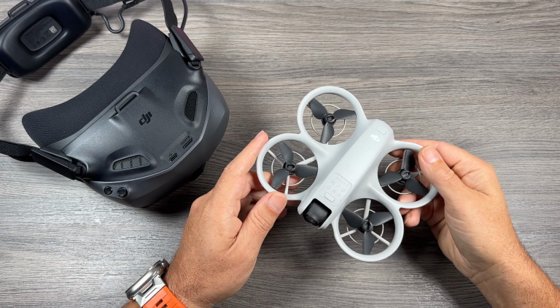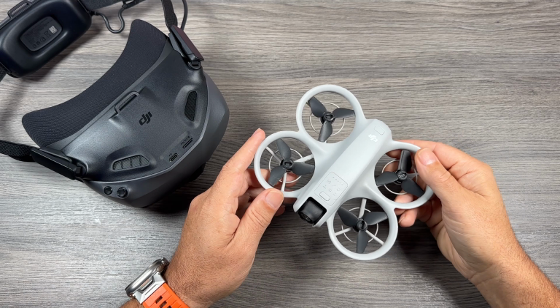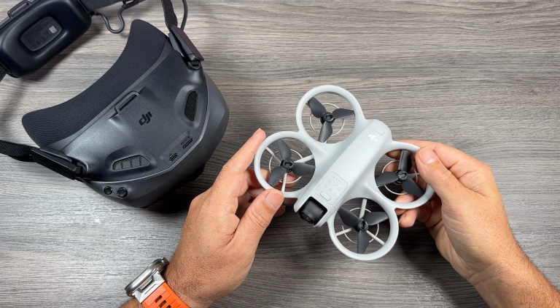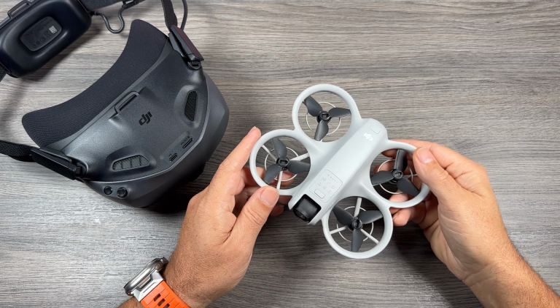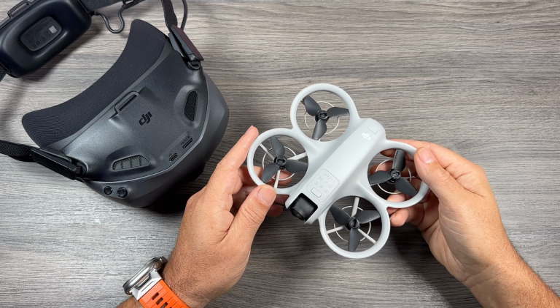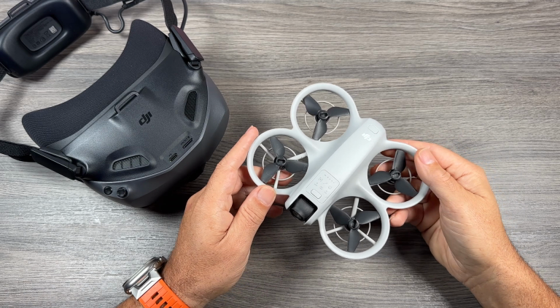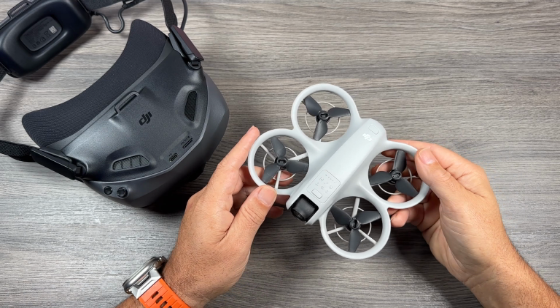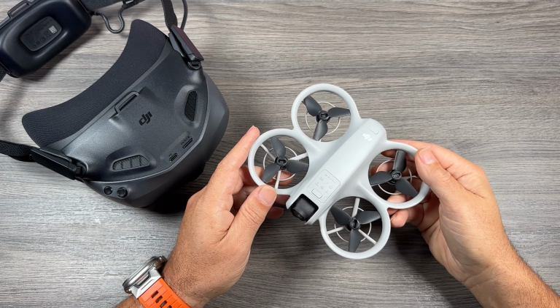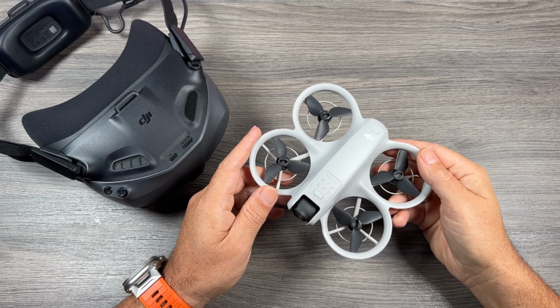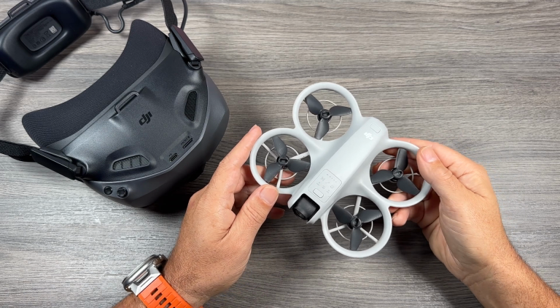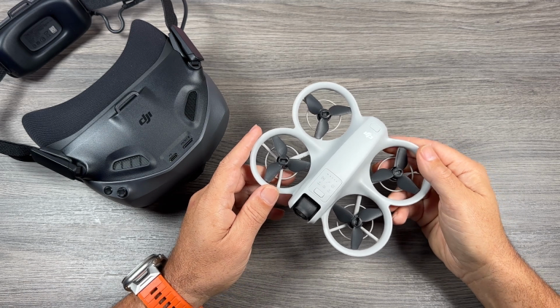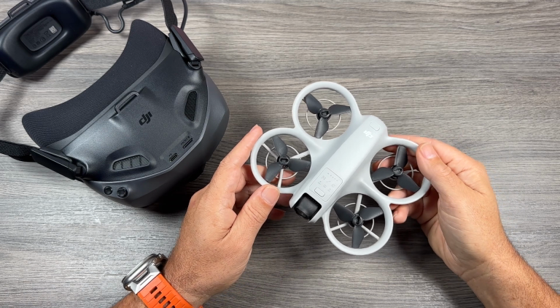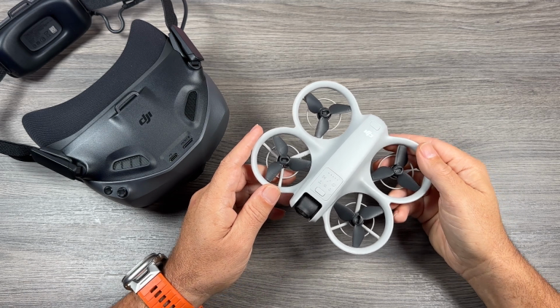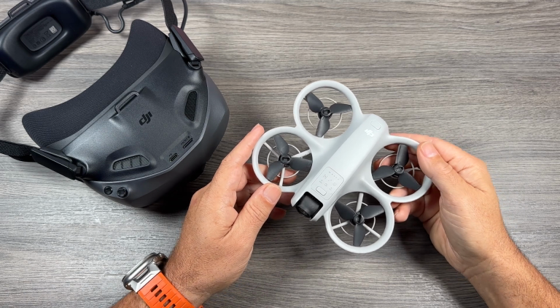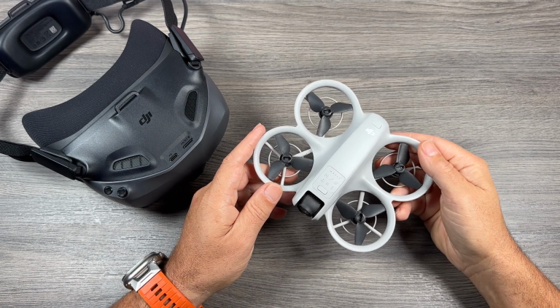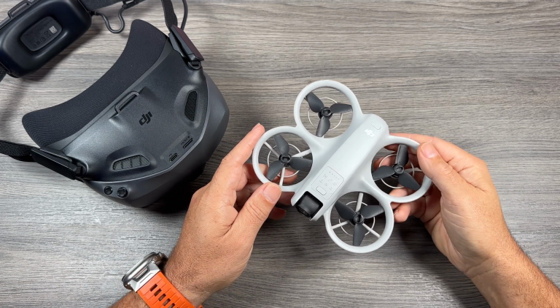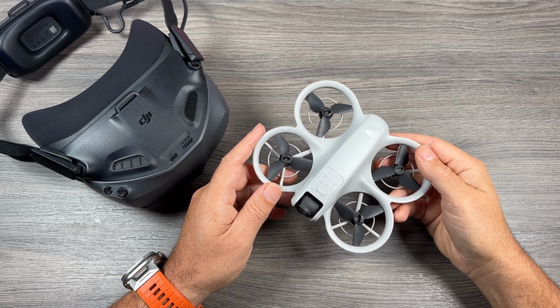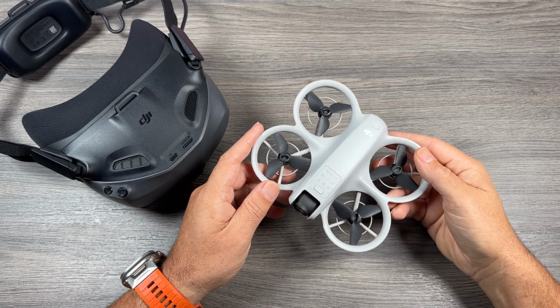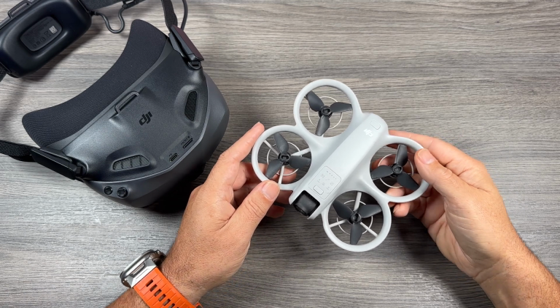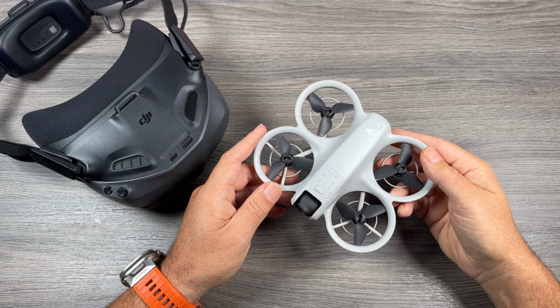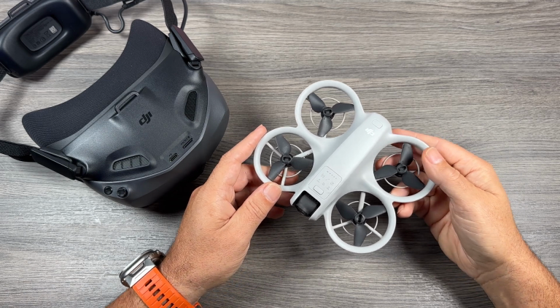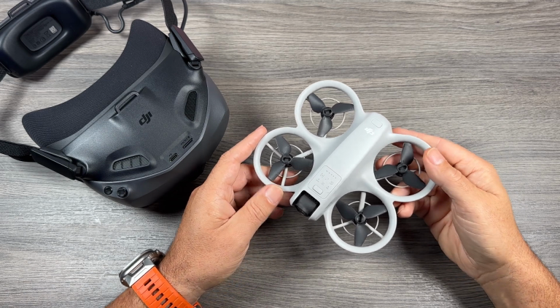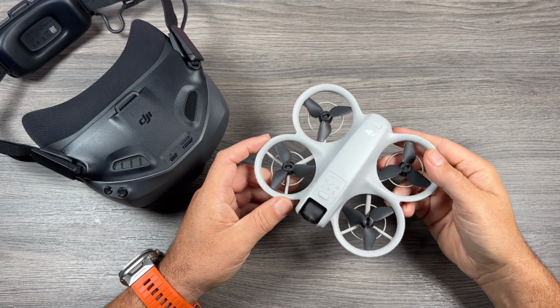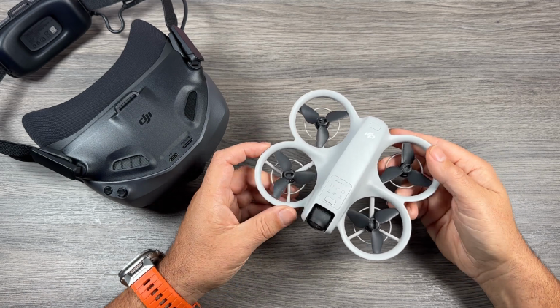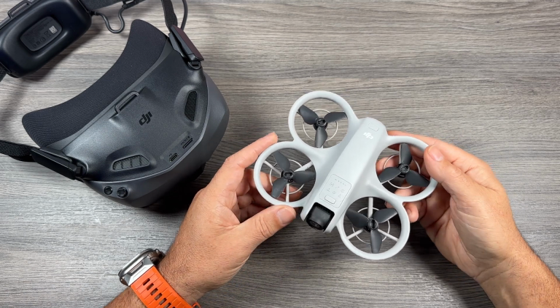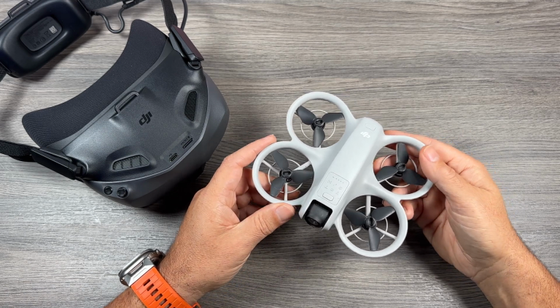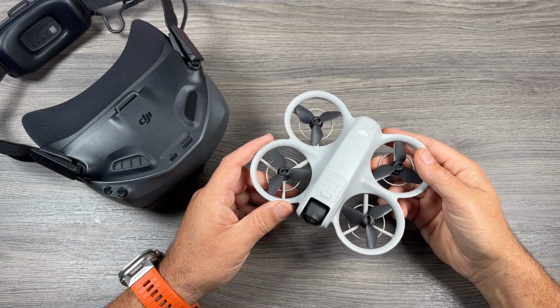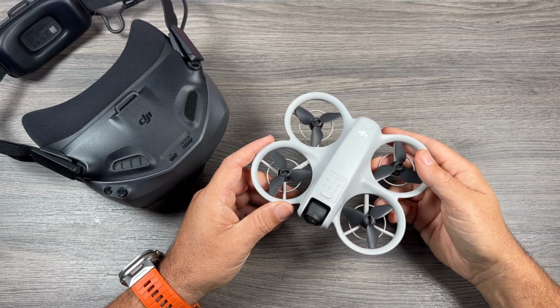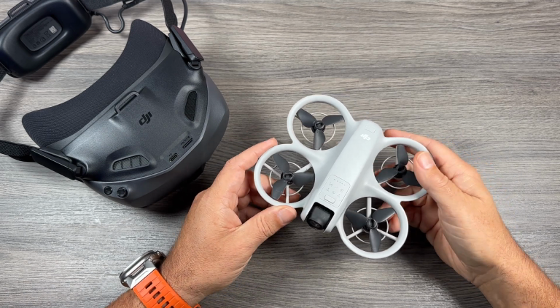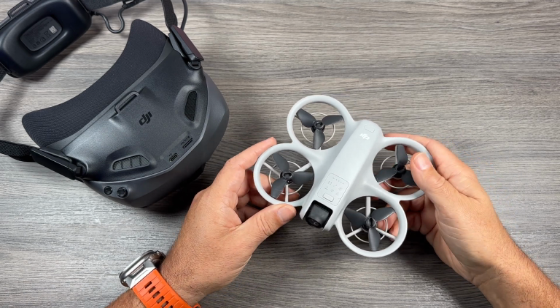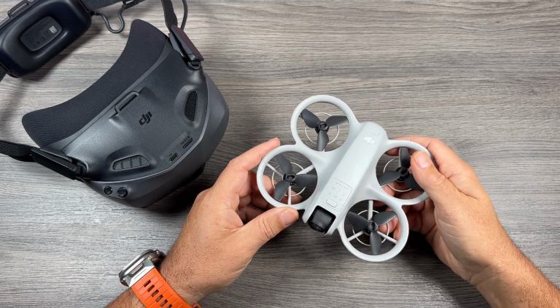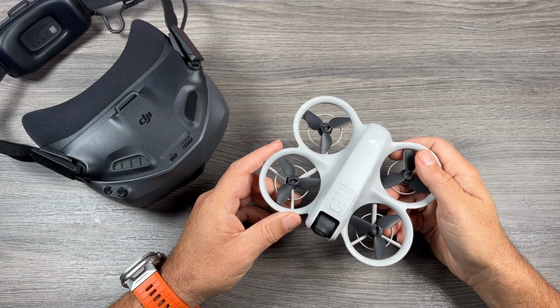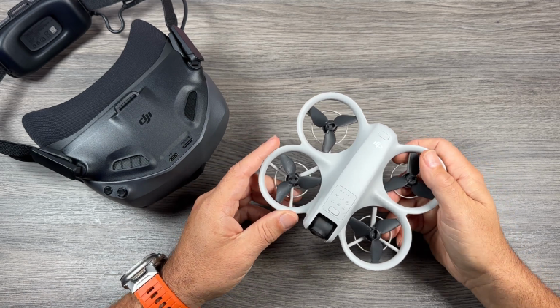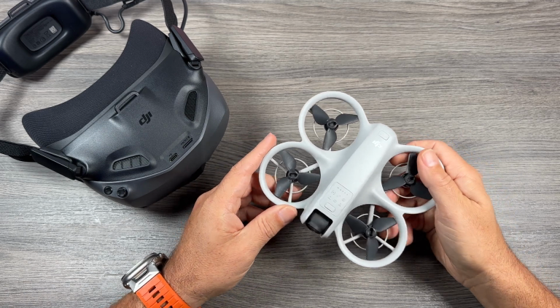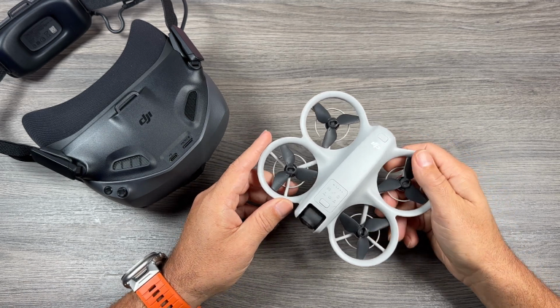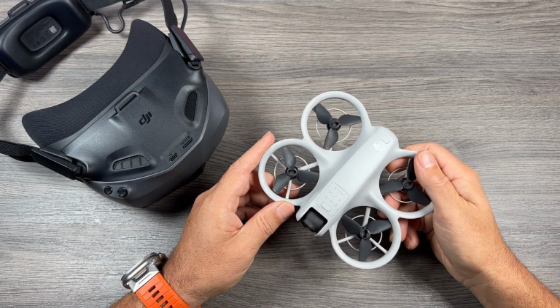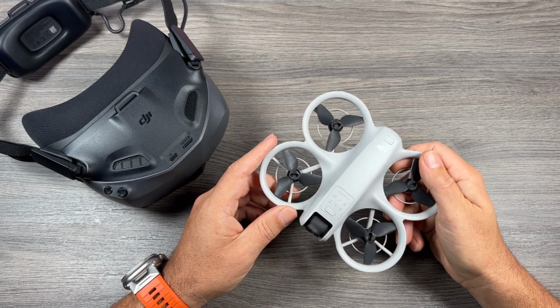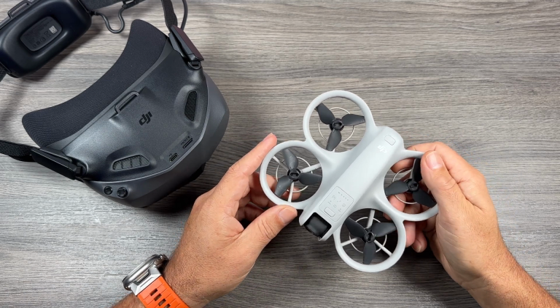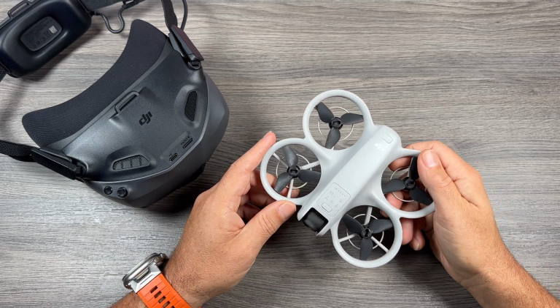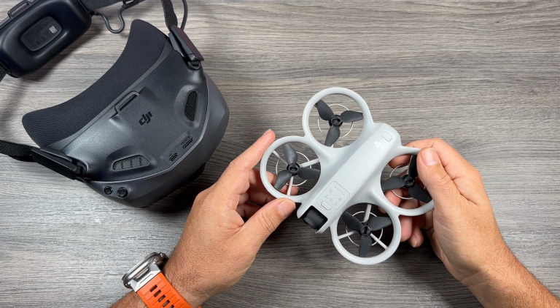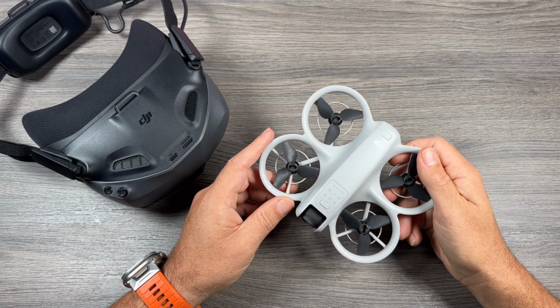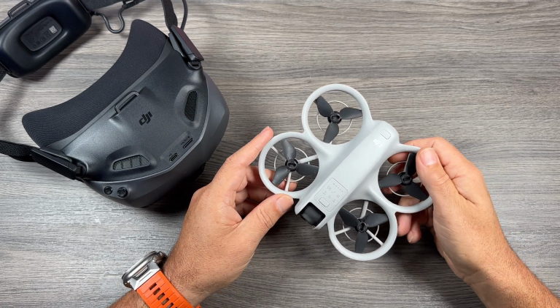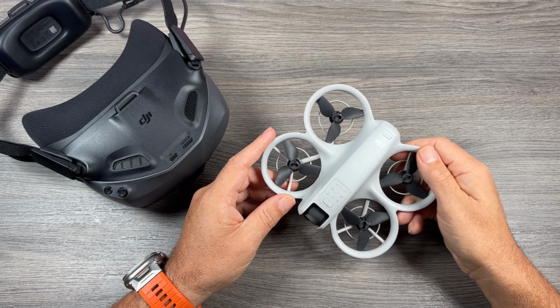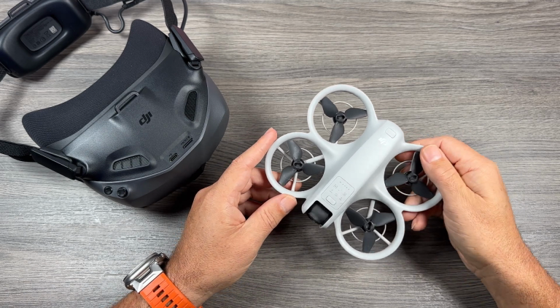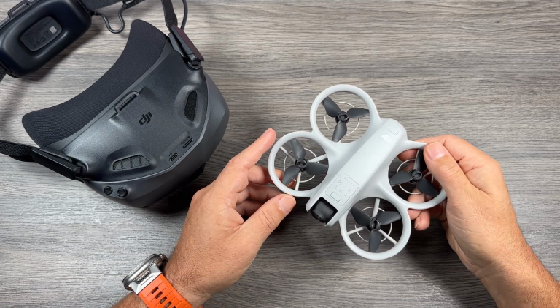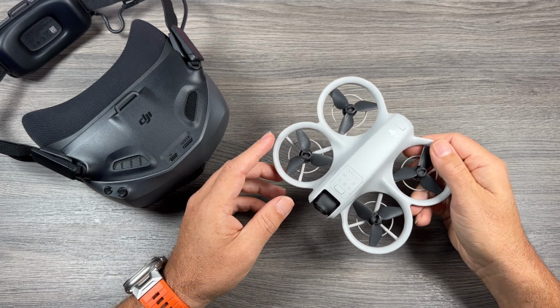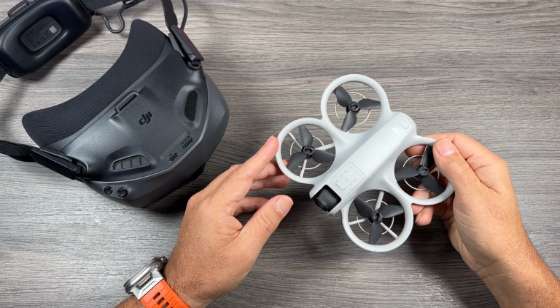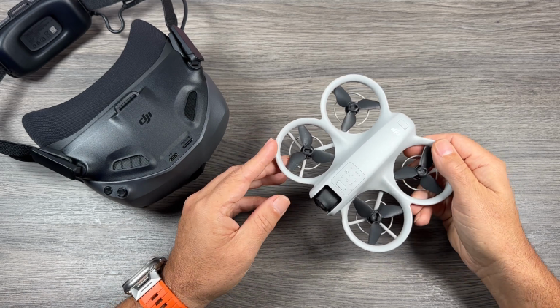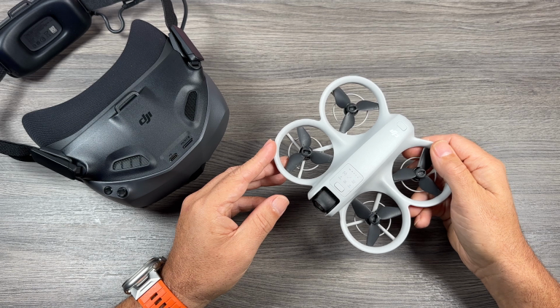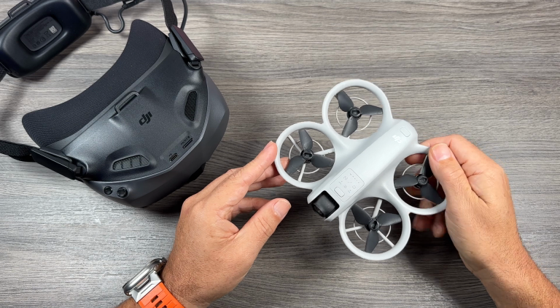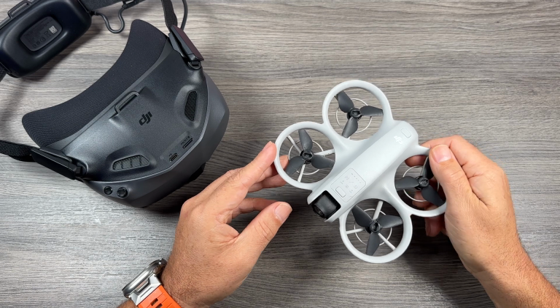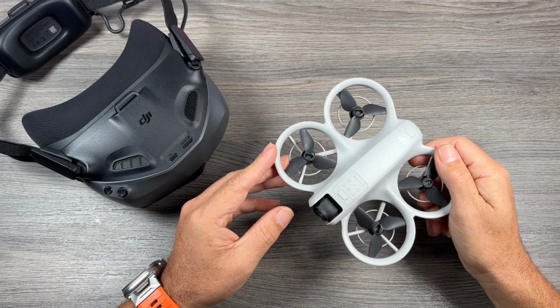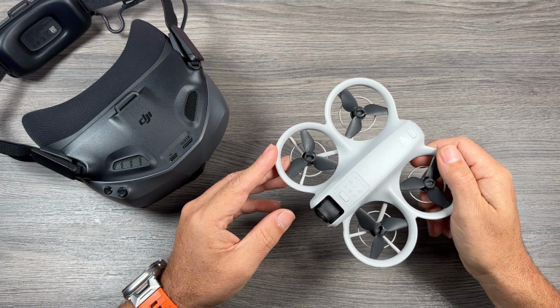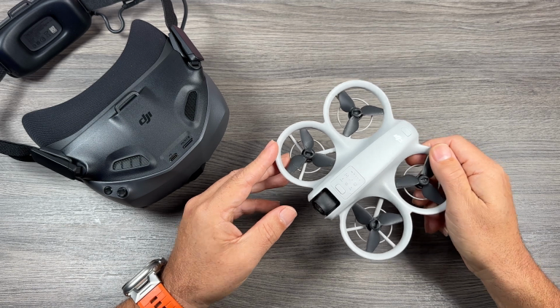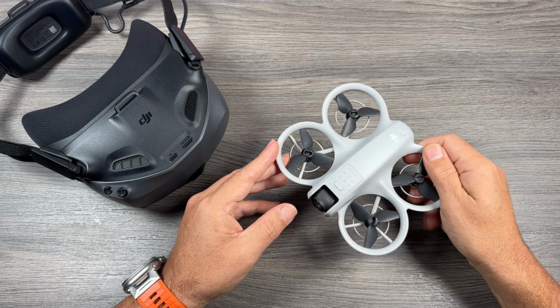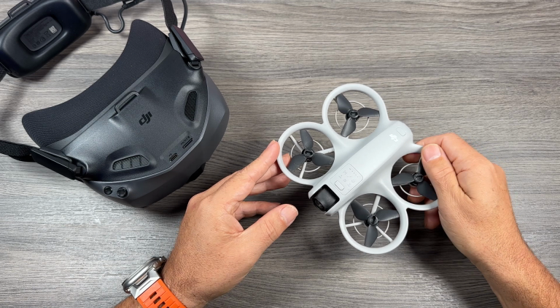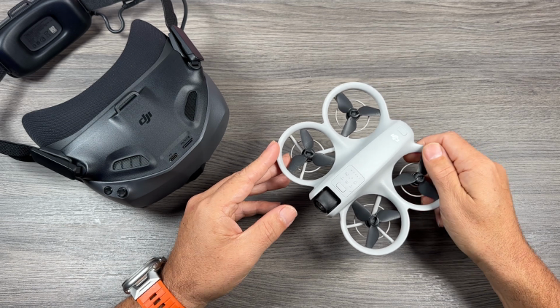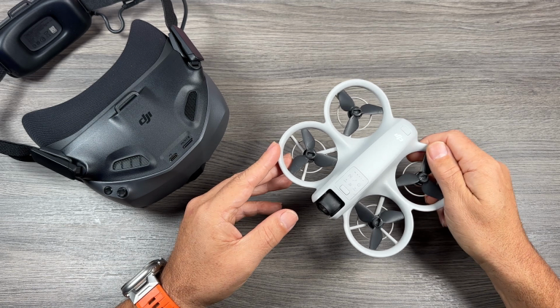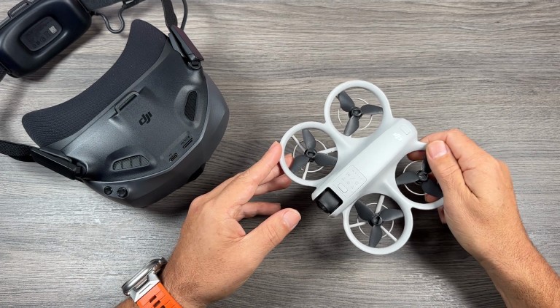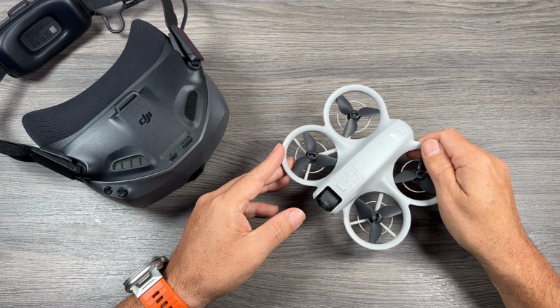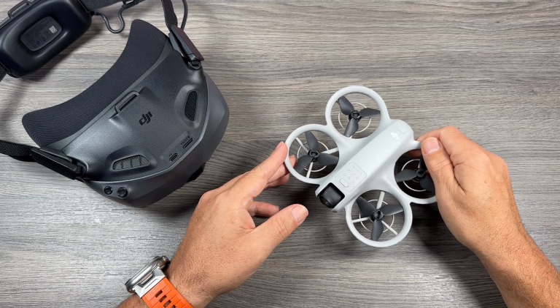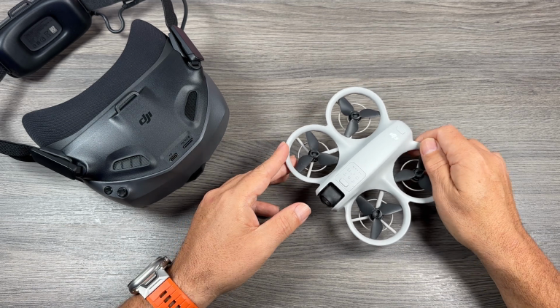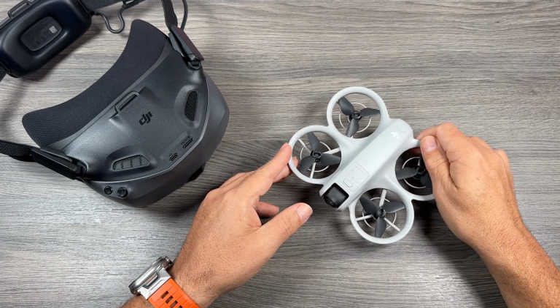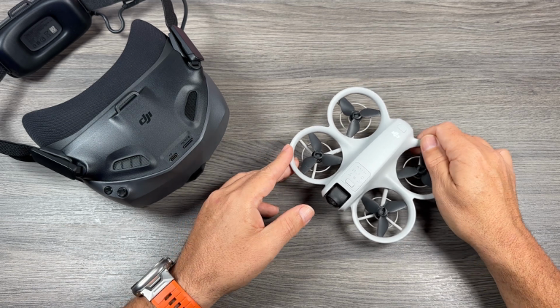G'day folks, Sean here from Air Photography. So just a quick little firmware video for you today. The DJI NEO got a firmware update a couple days ago.